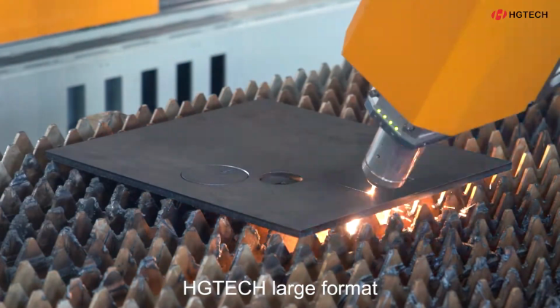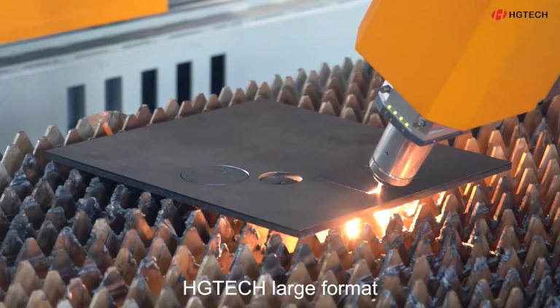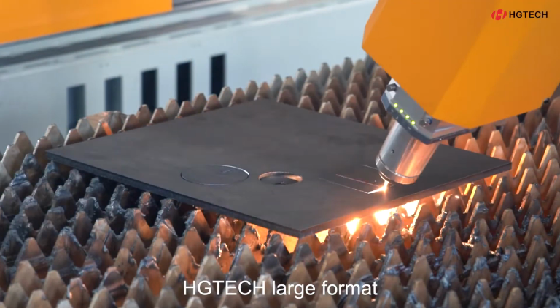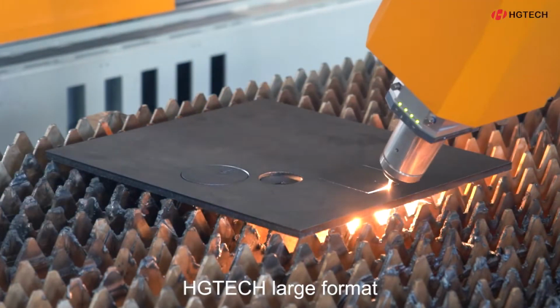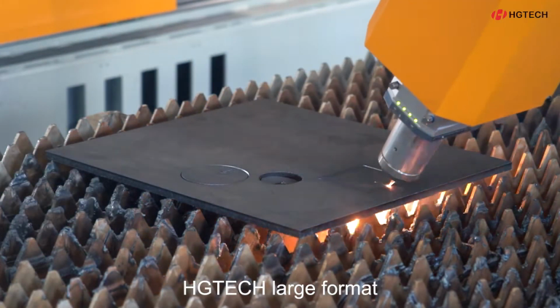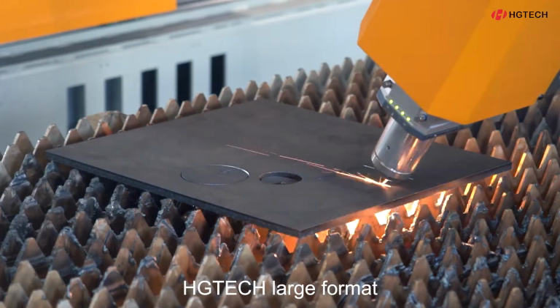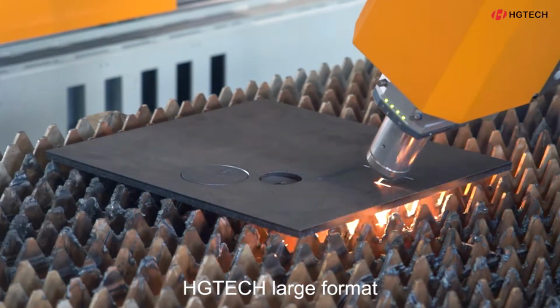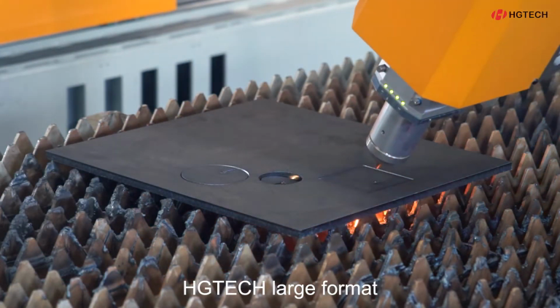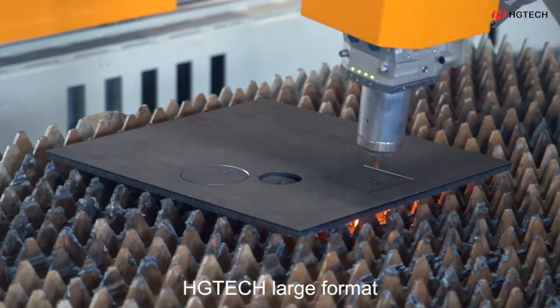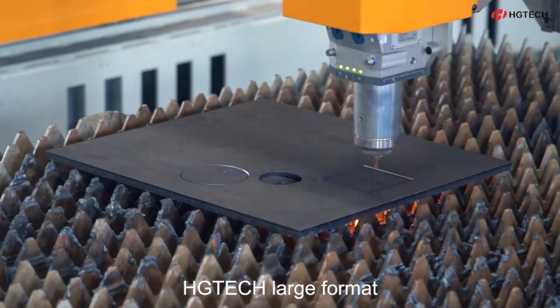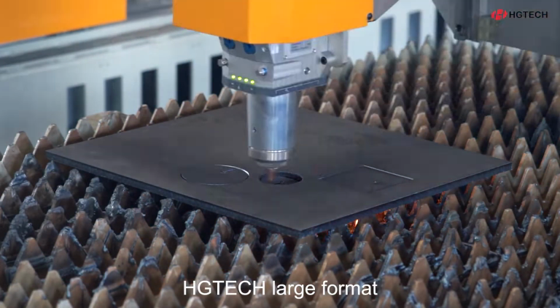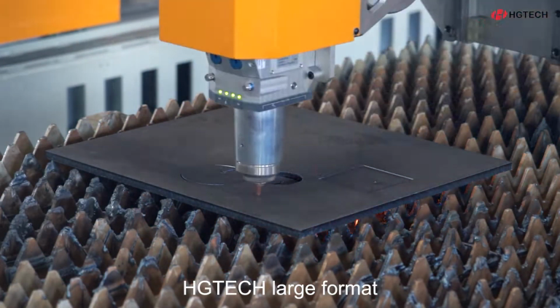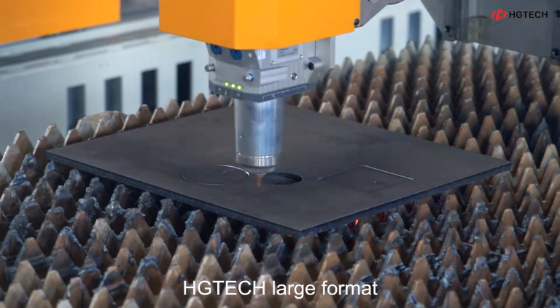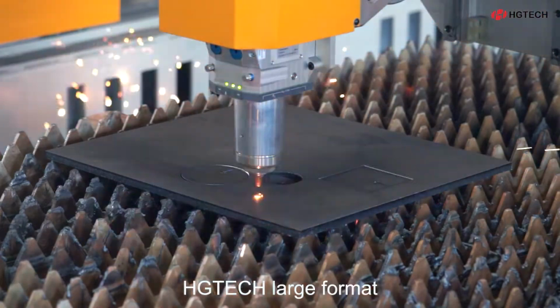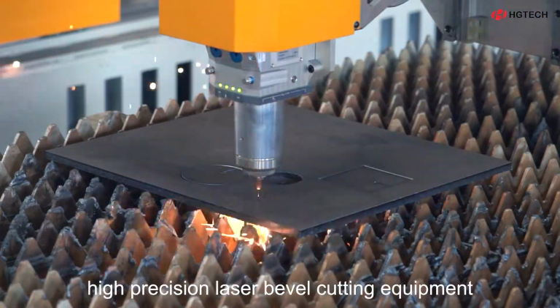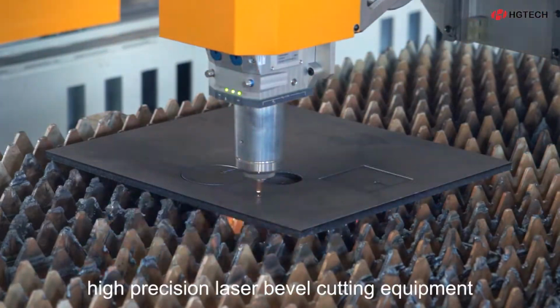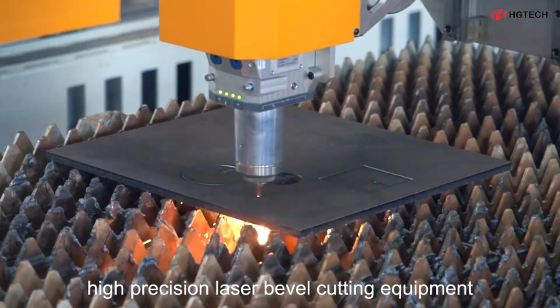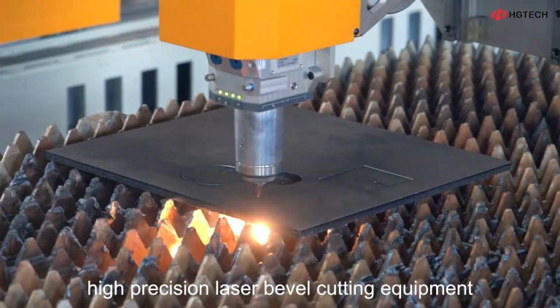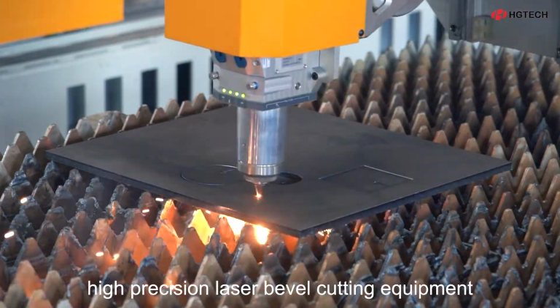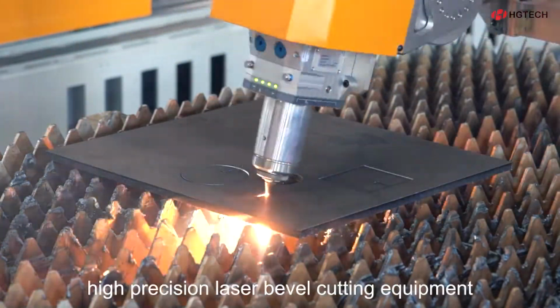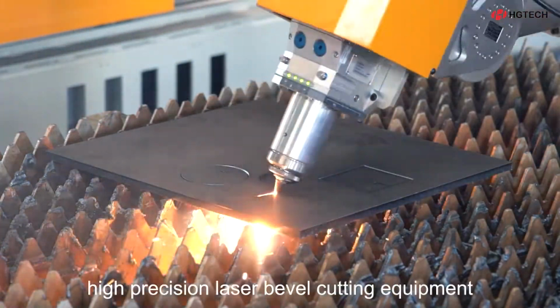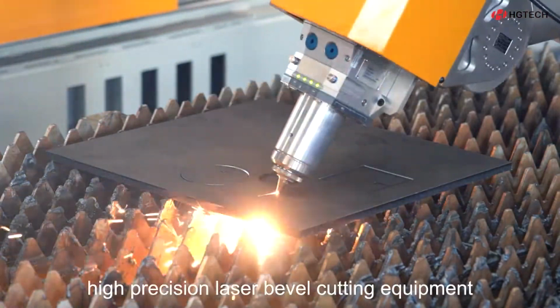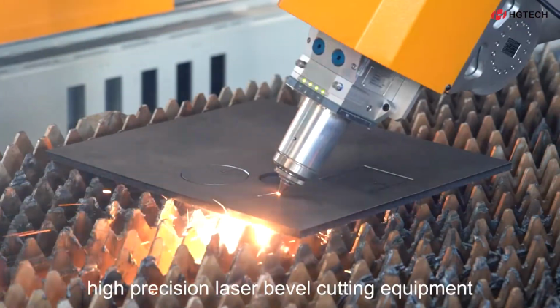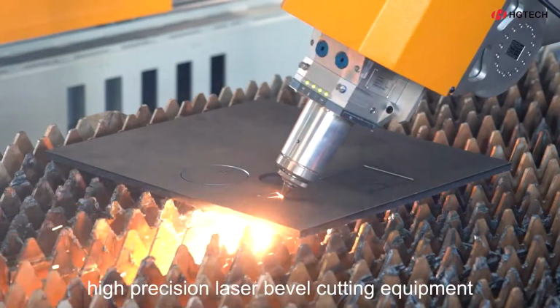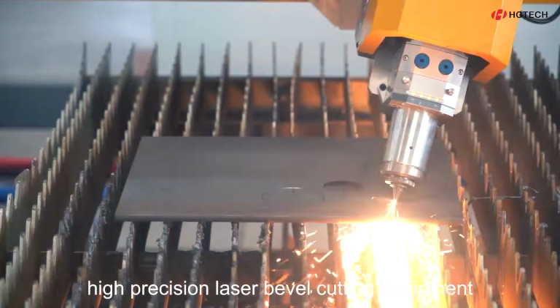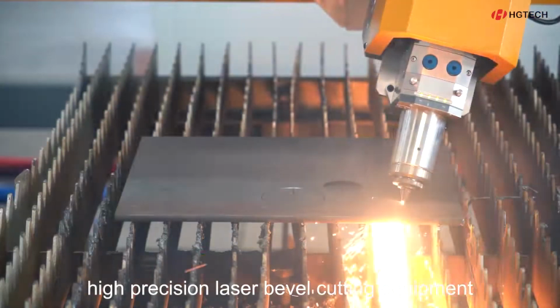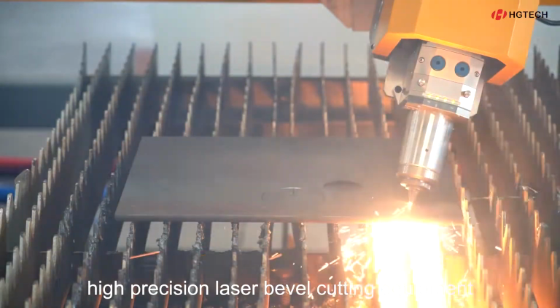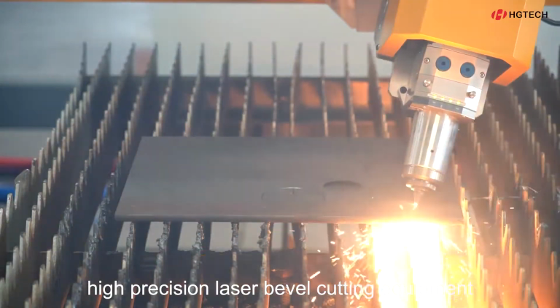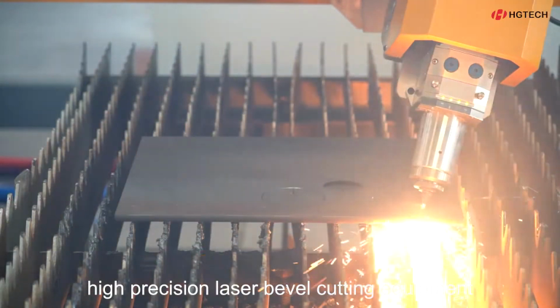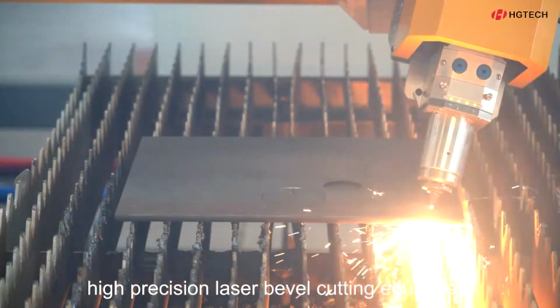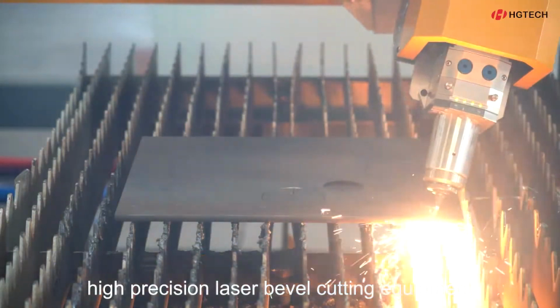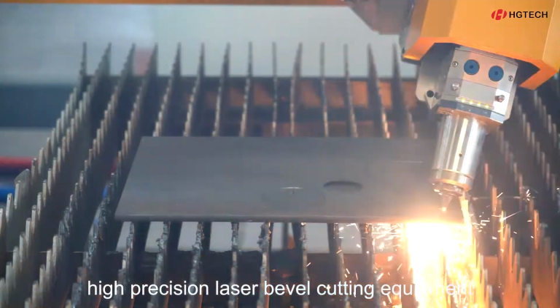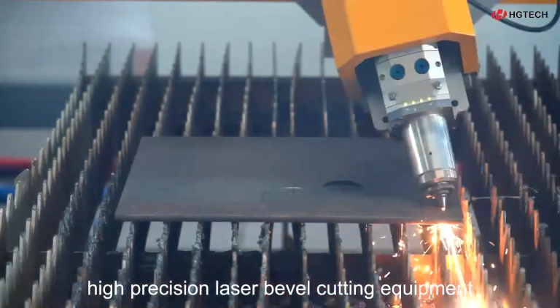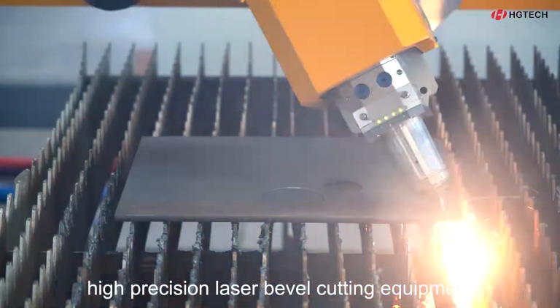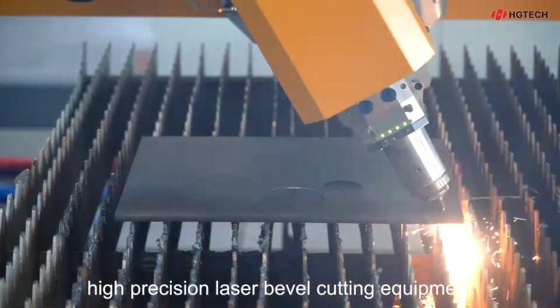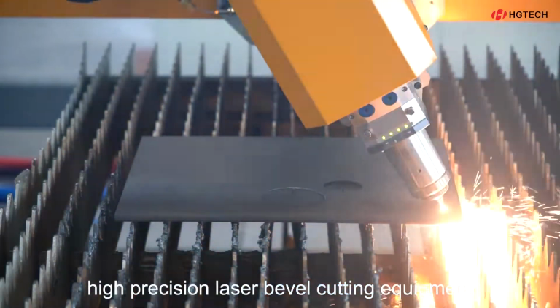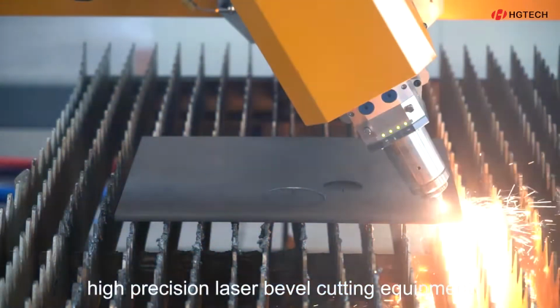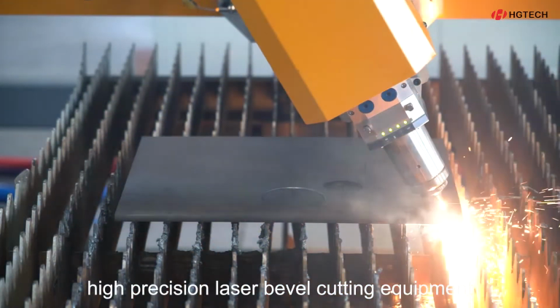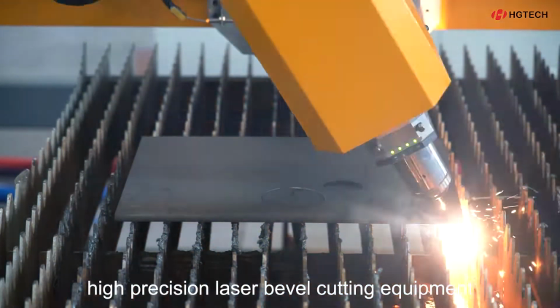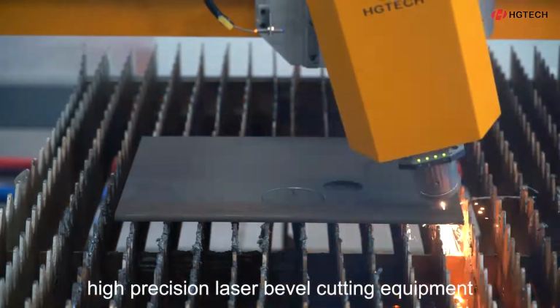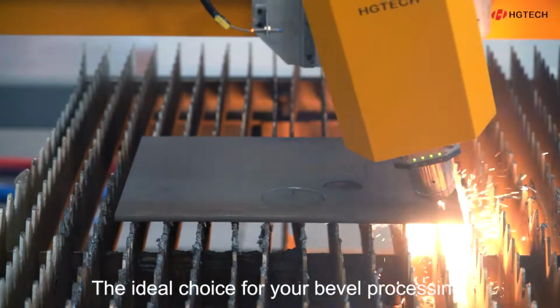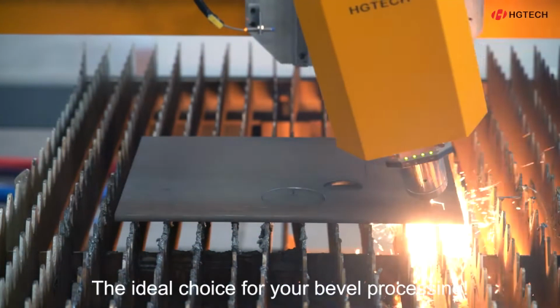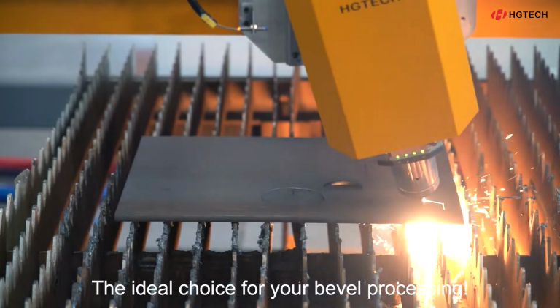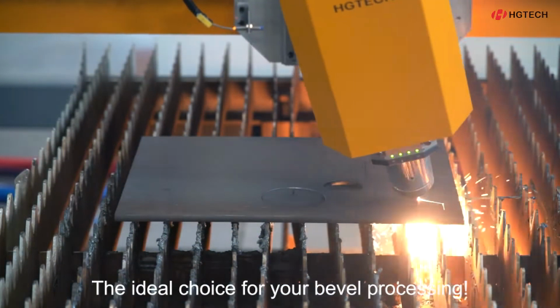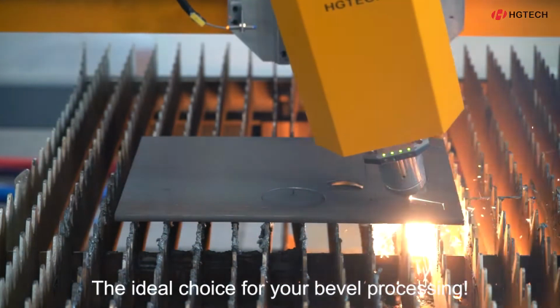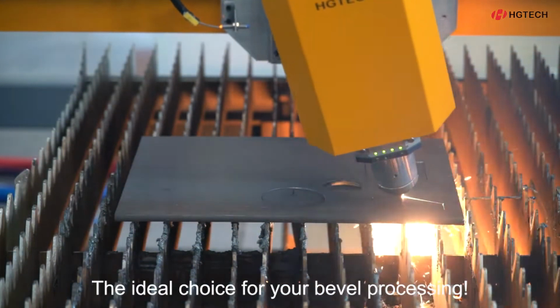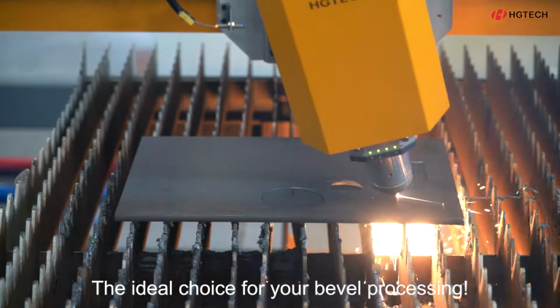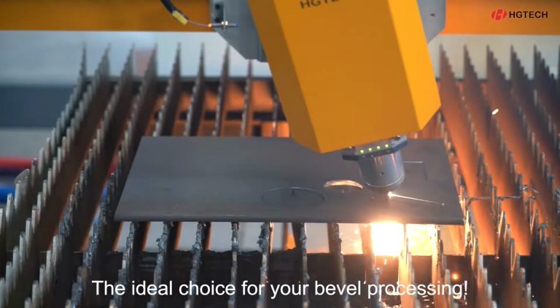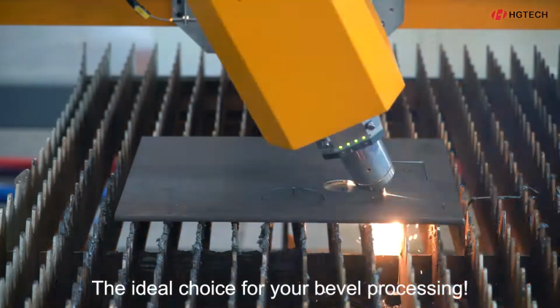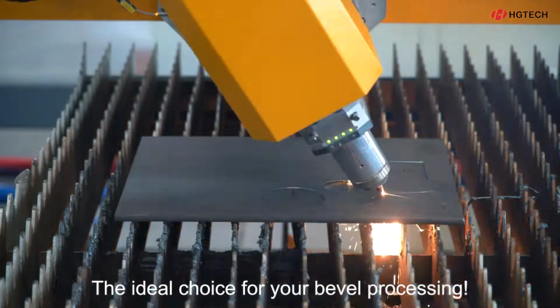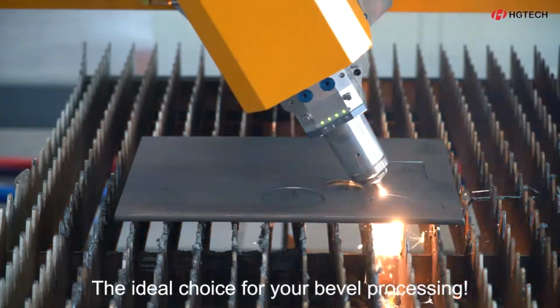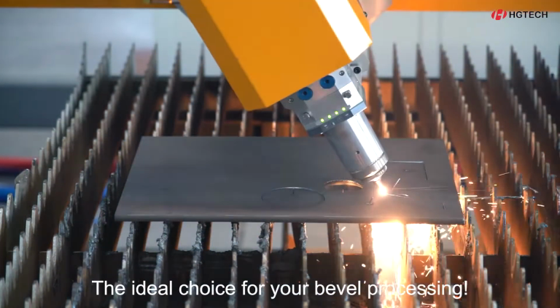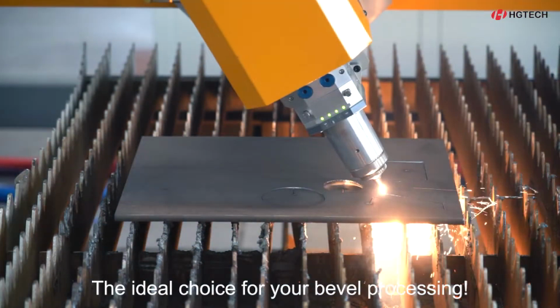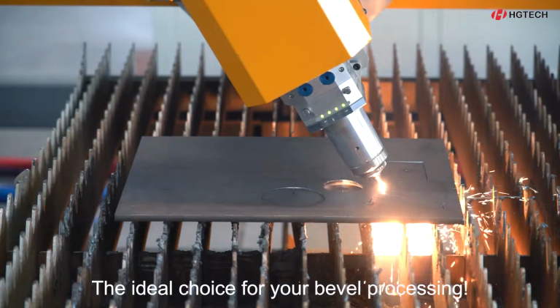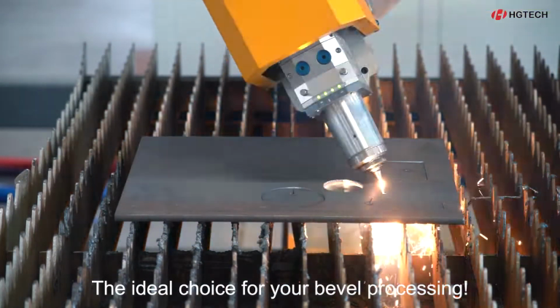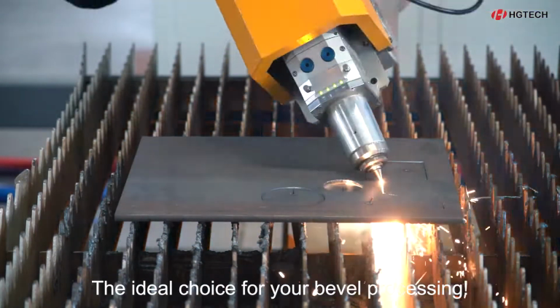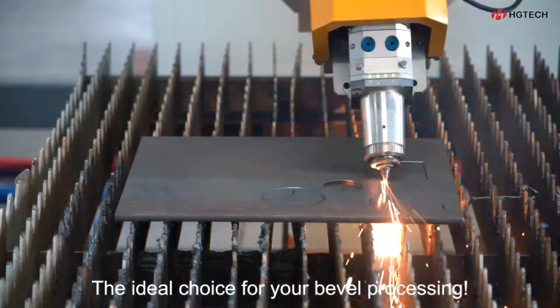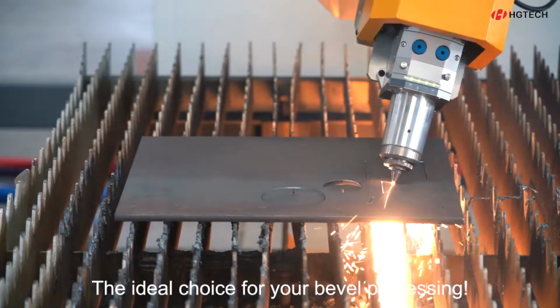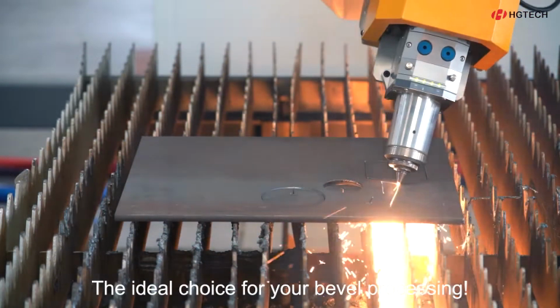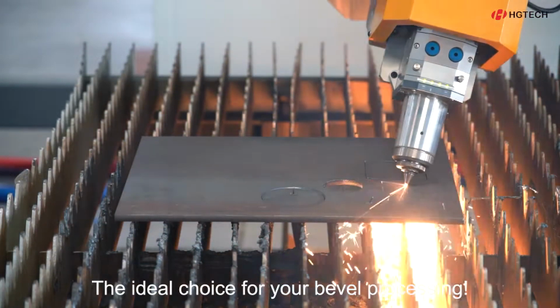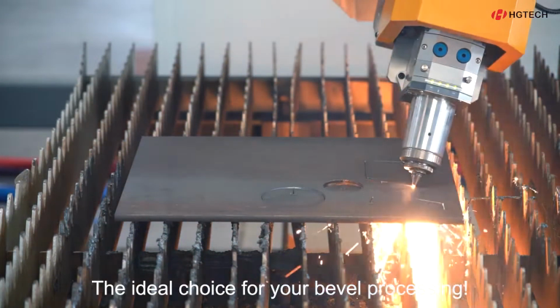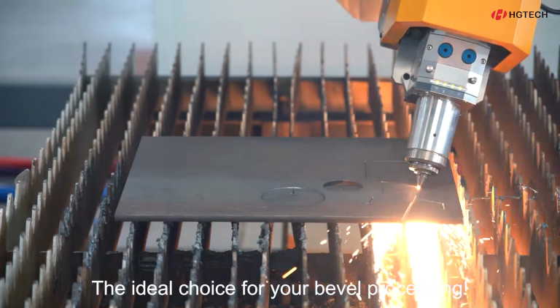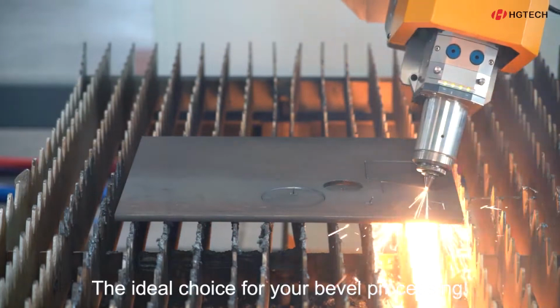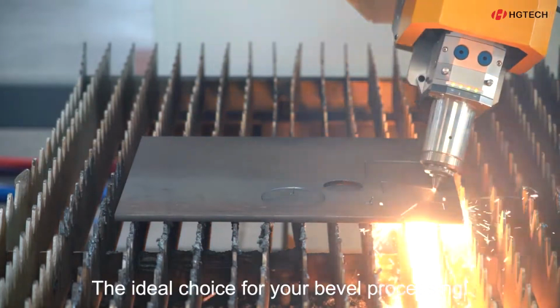Agitec Large Format High Precision Laser Bevel Cutting Equipment. The ideal choice for your bevel processing.